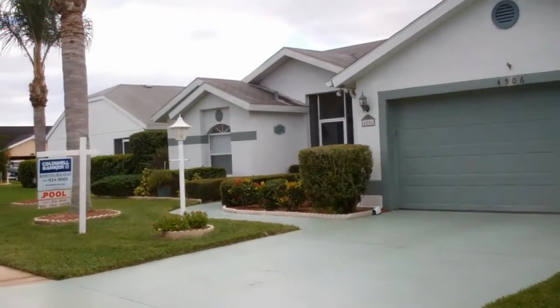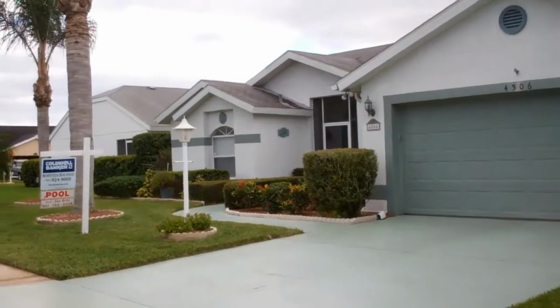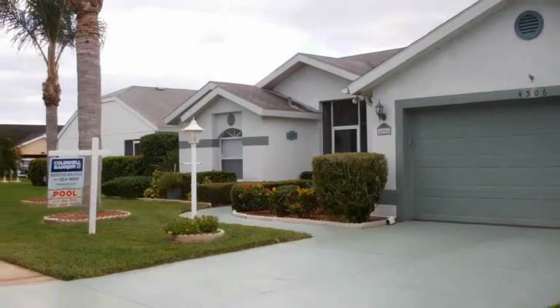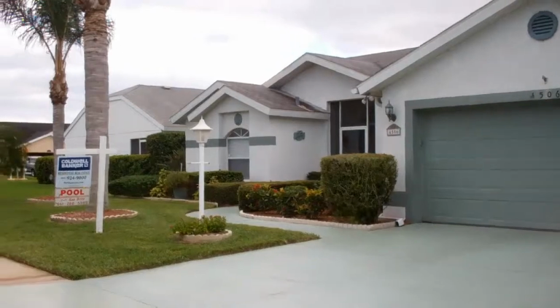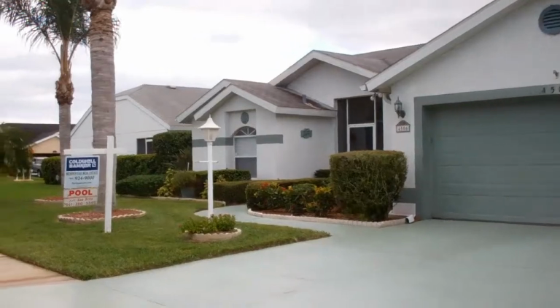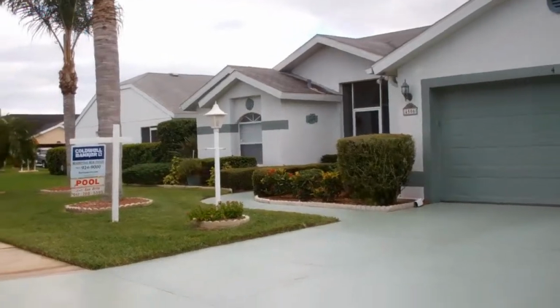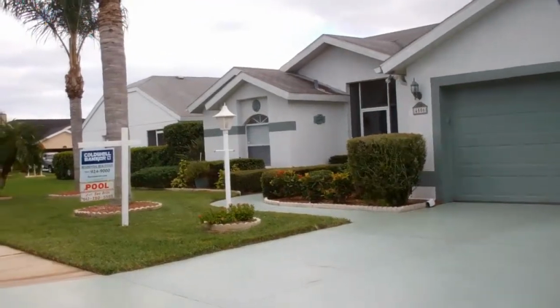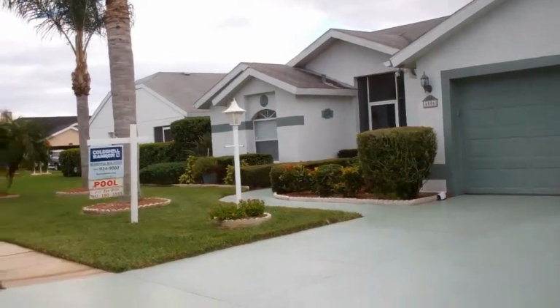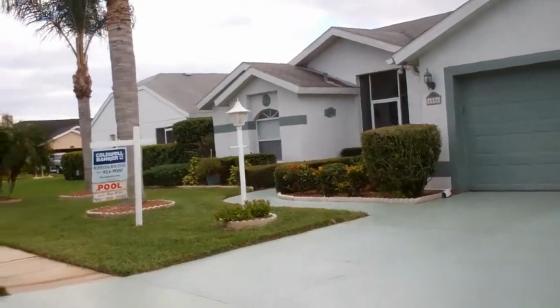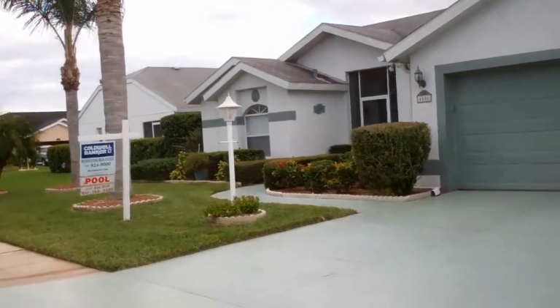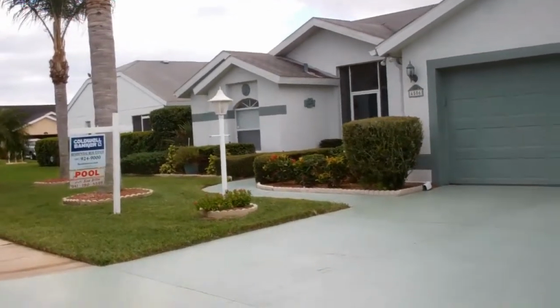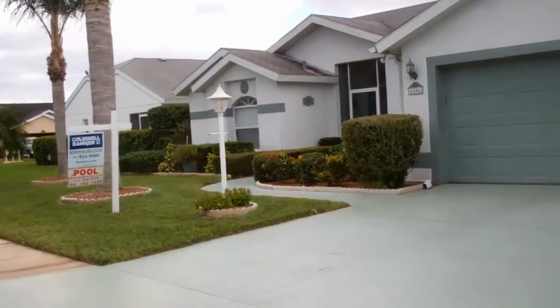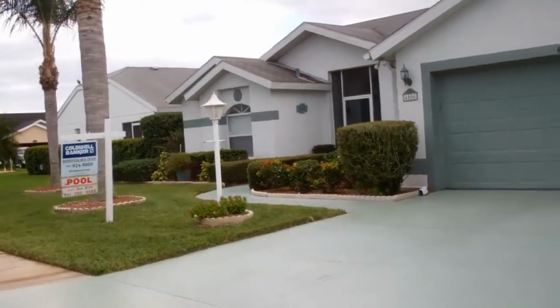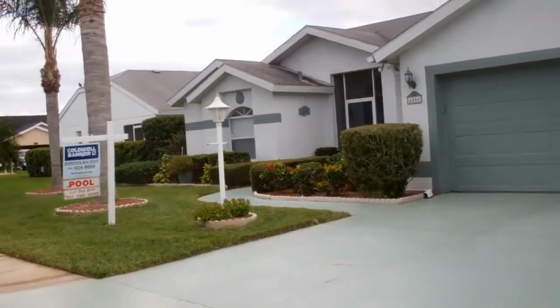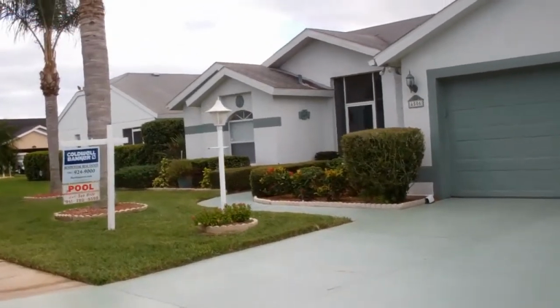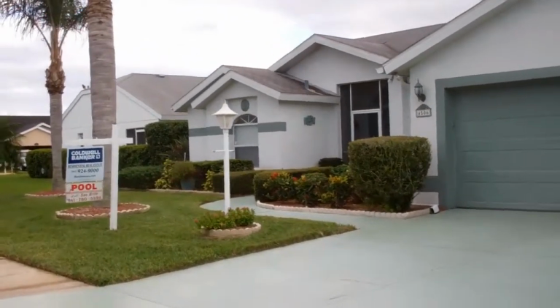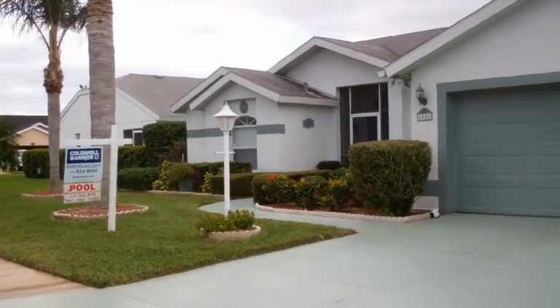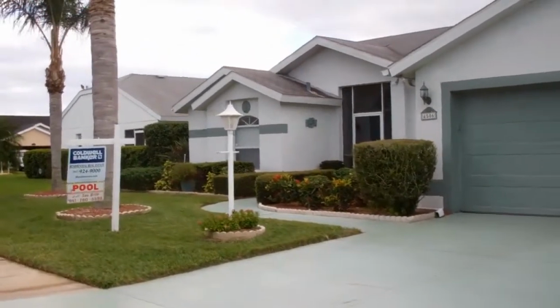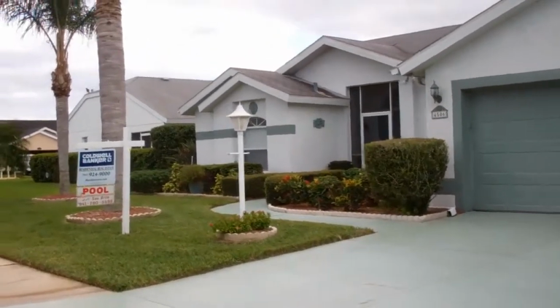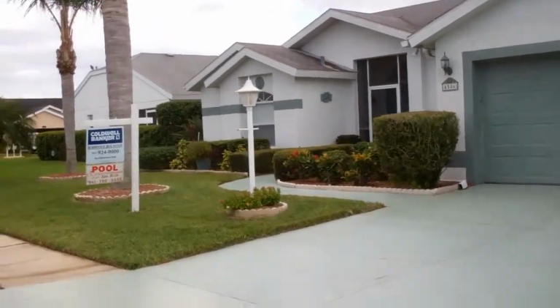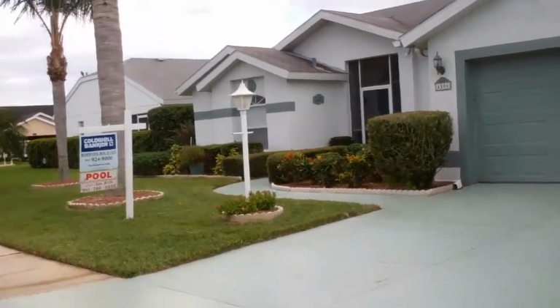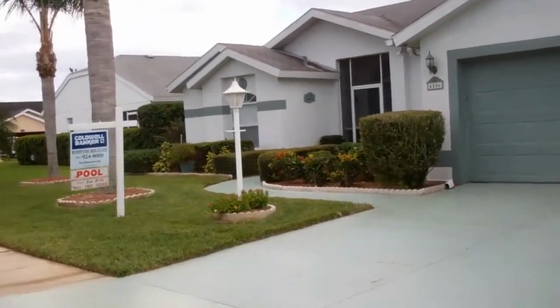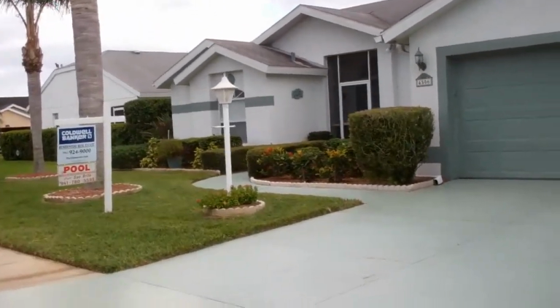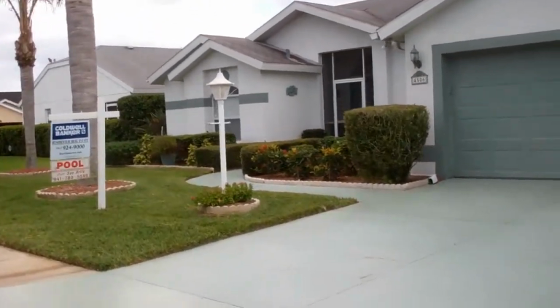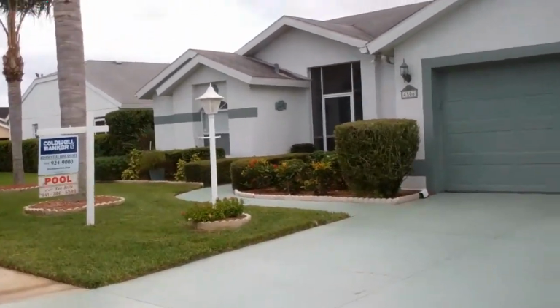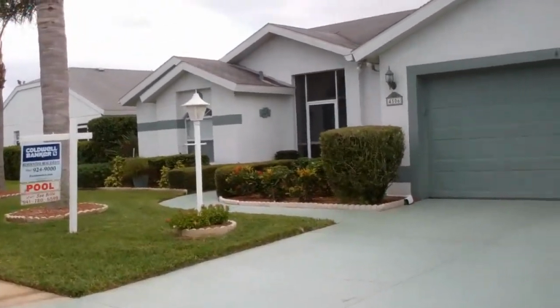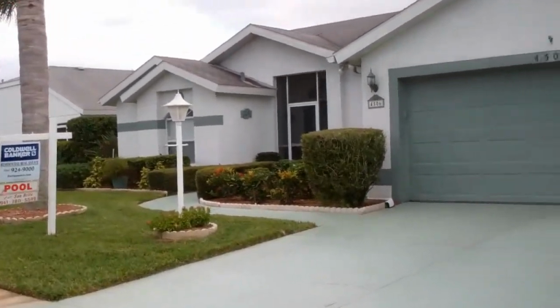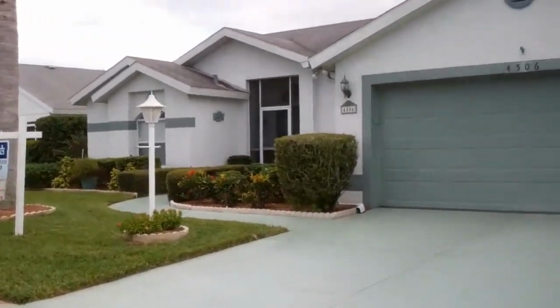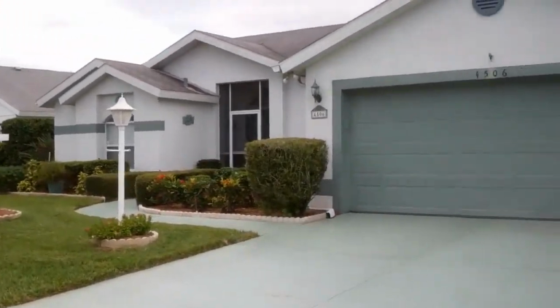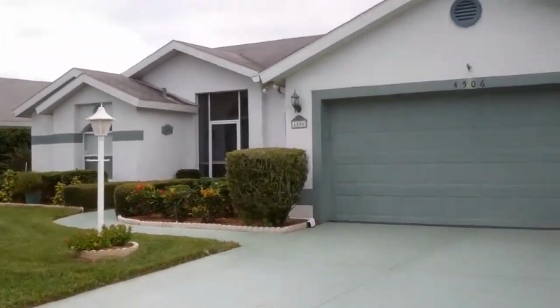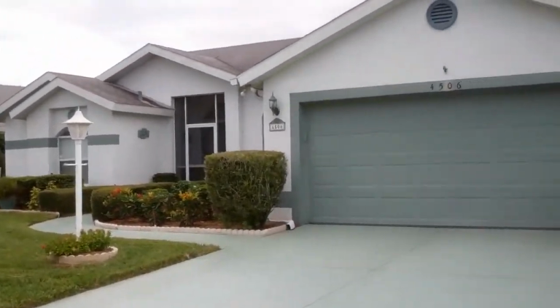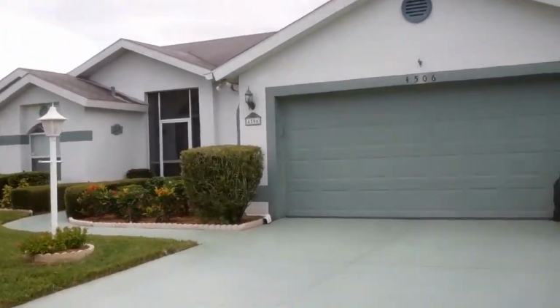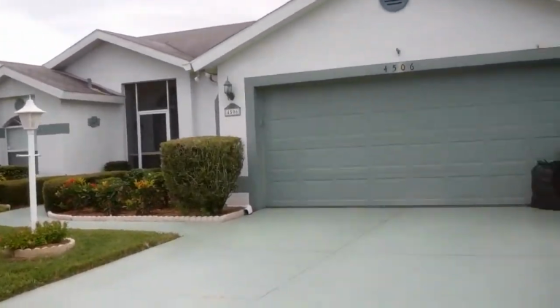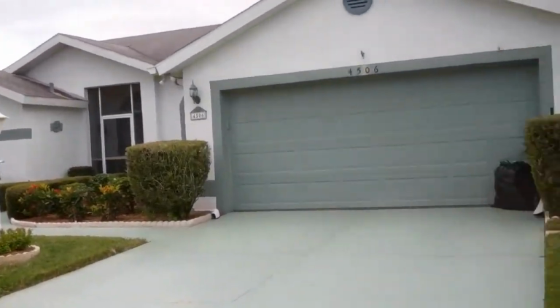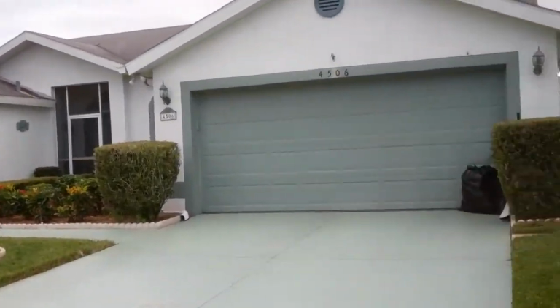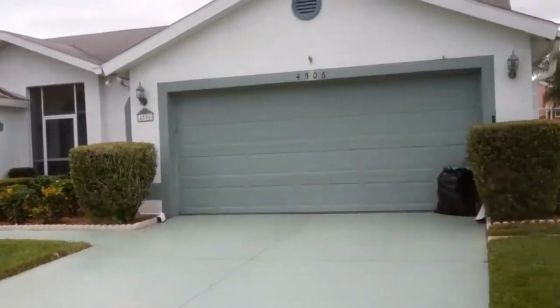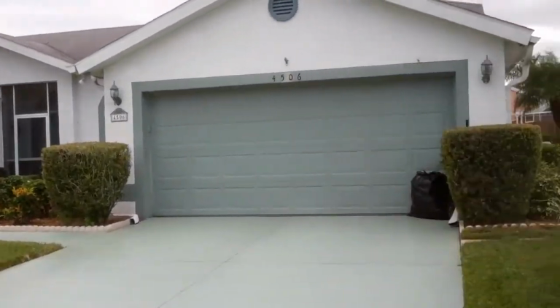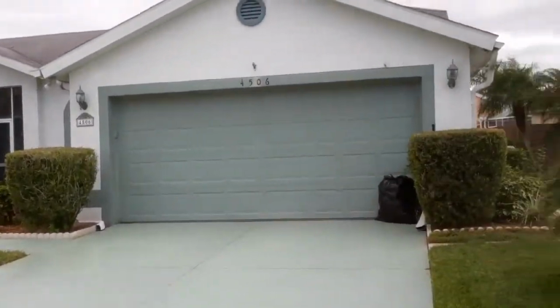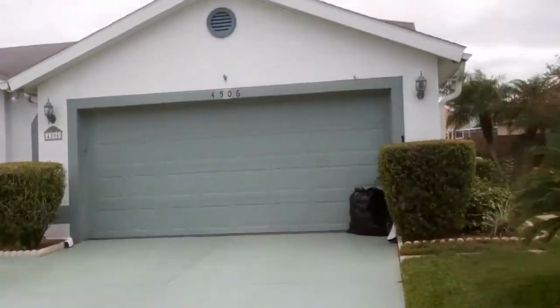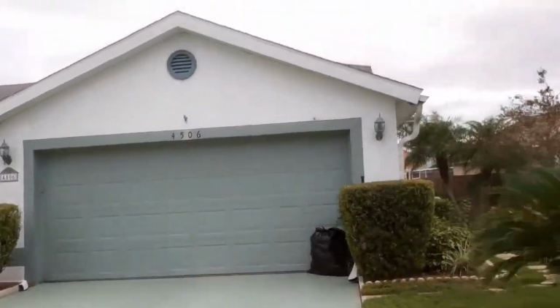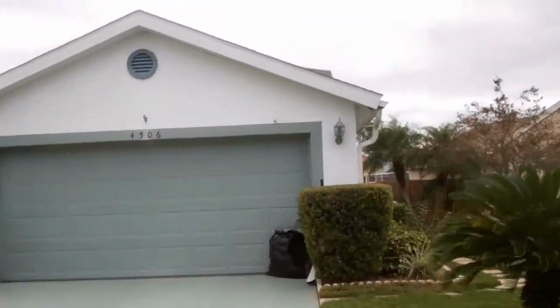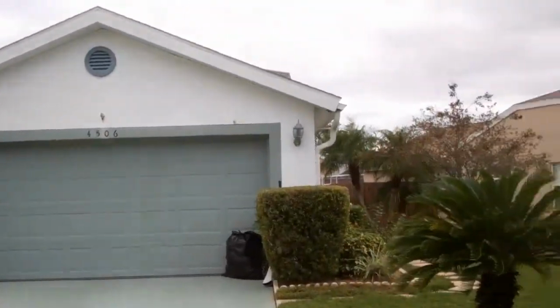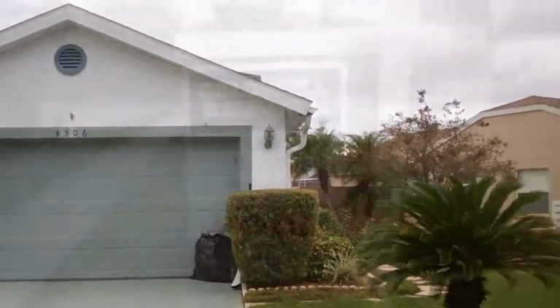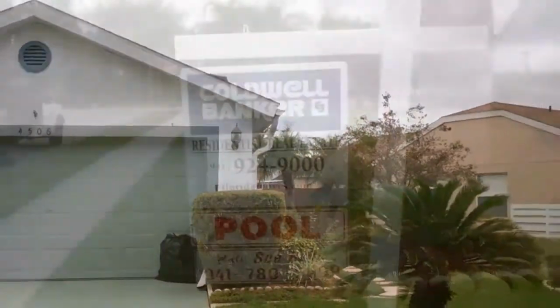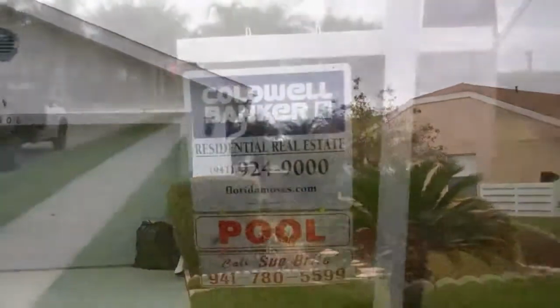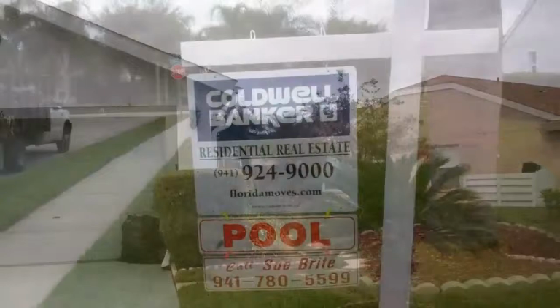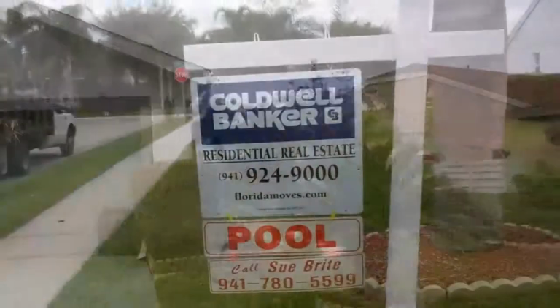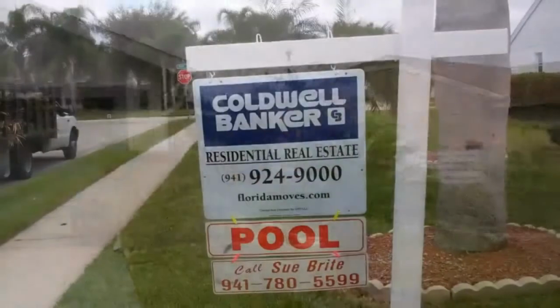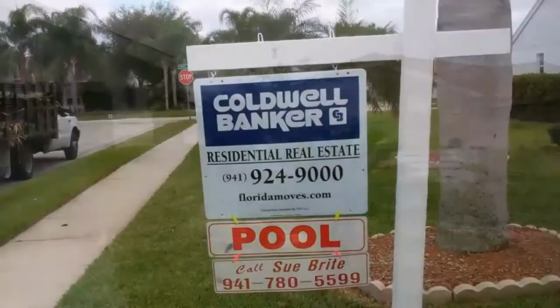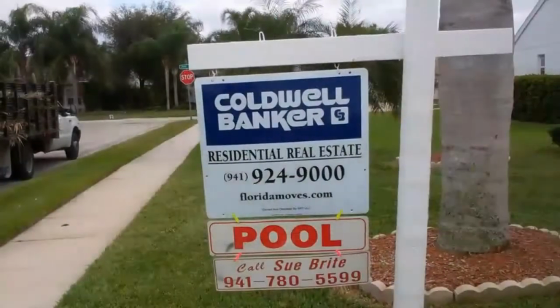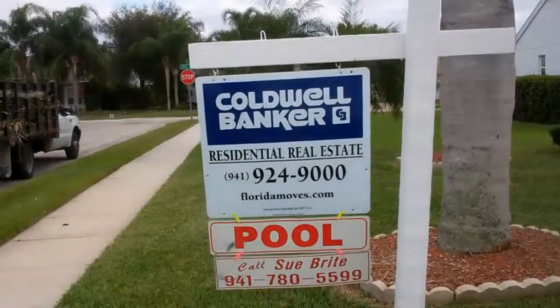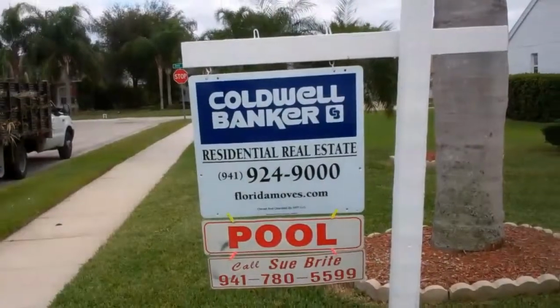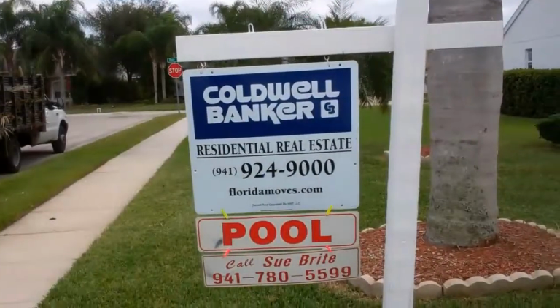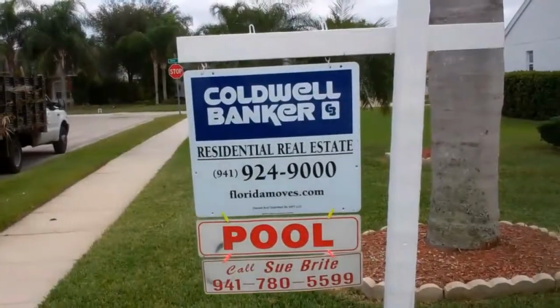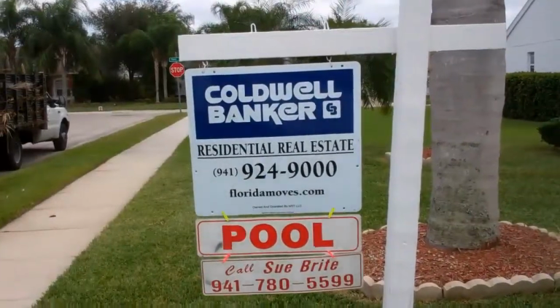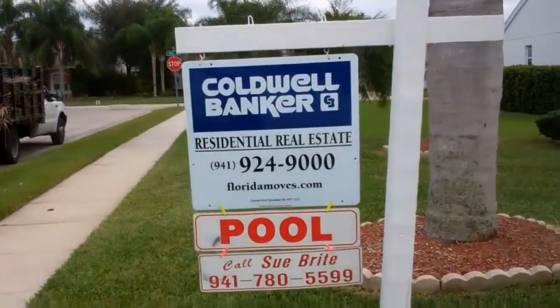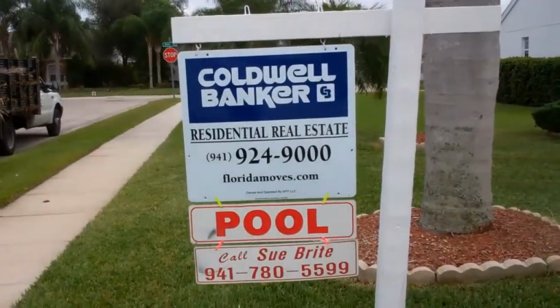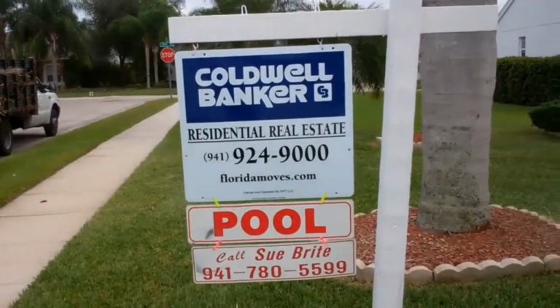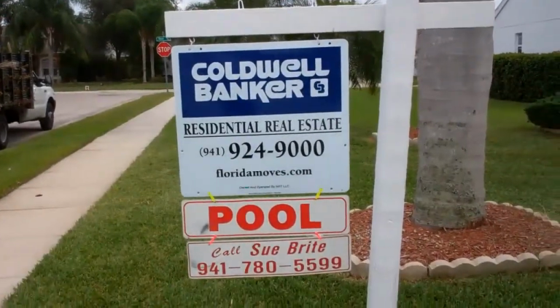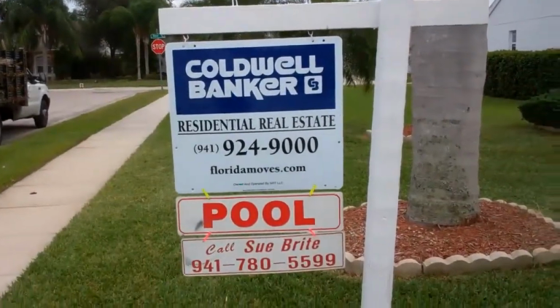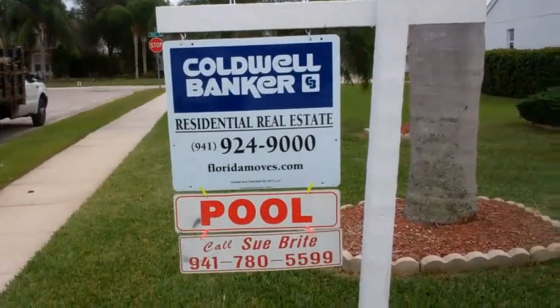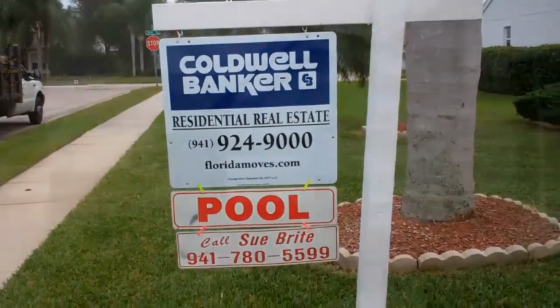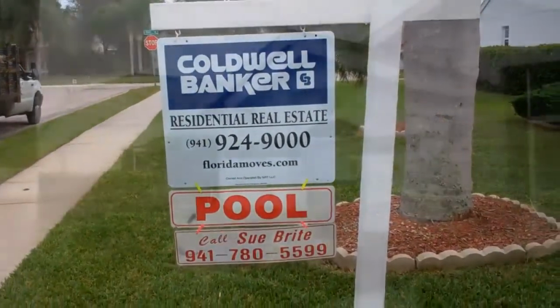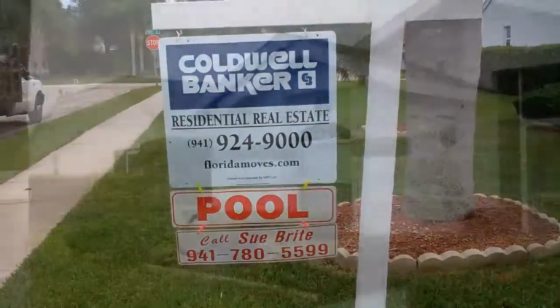4506 Dover Circle here in Fairfax, presented by Sue Bright, part of the Joe Murphy team.